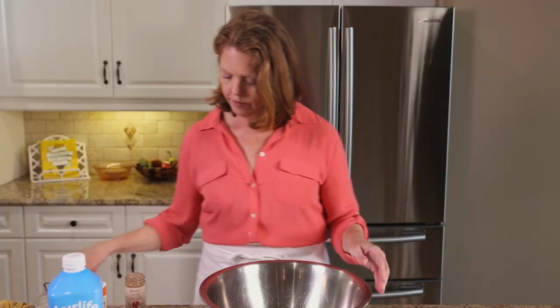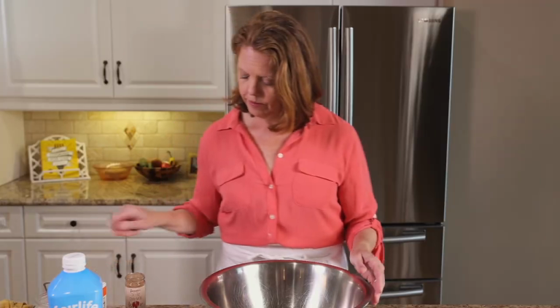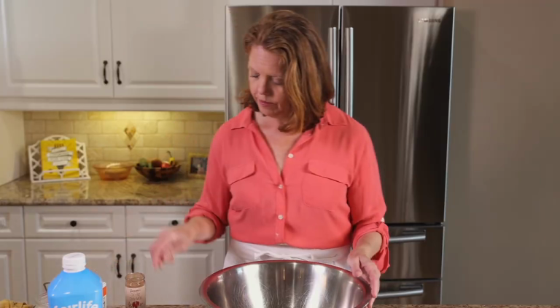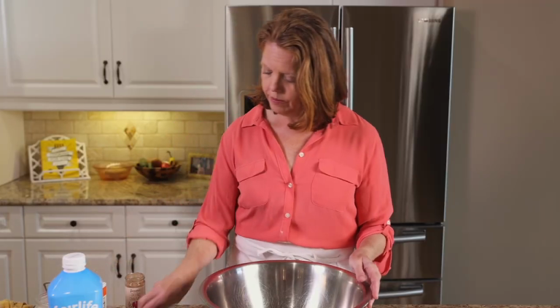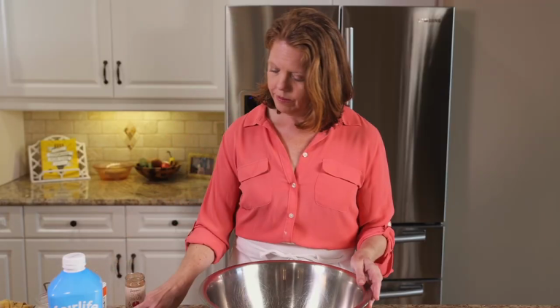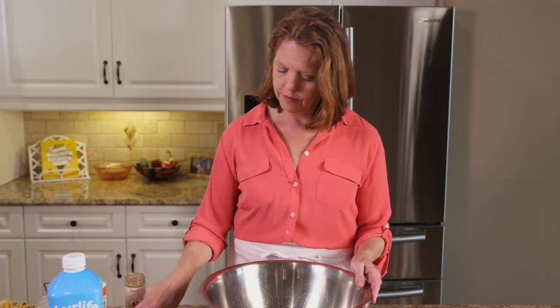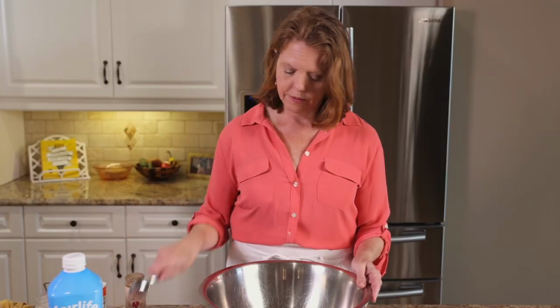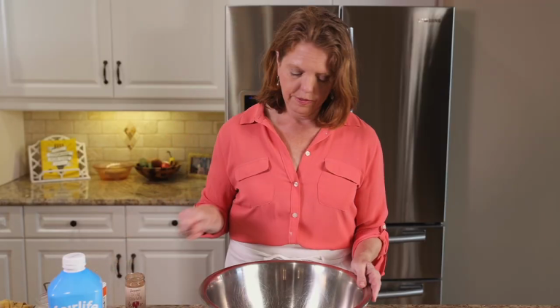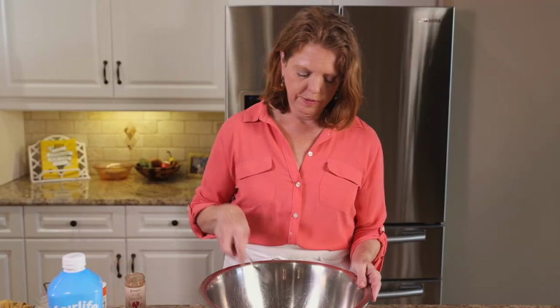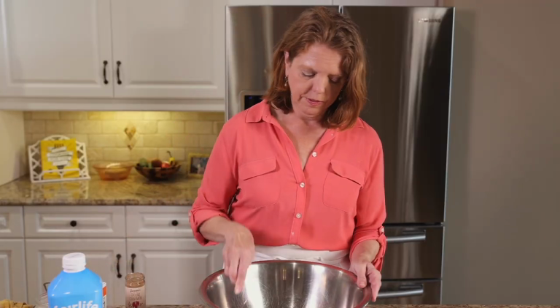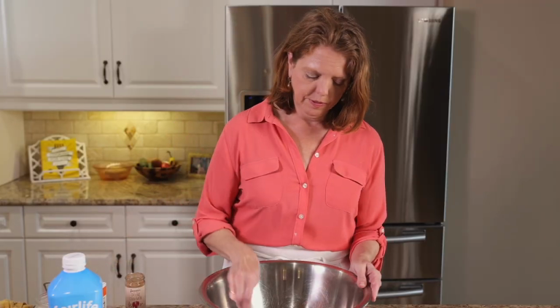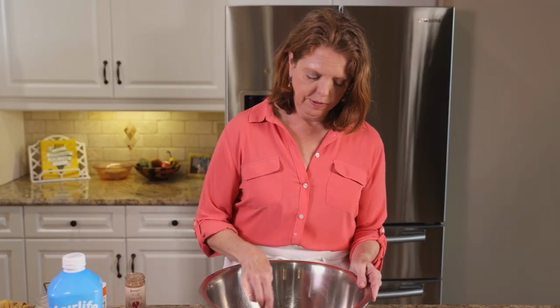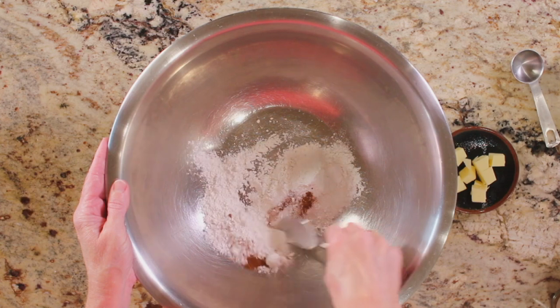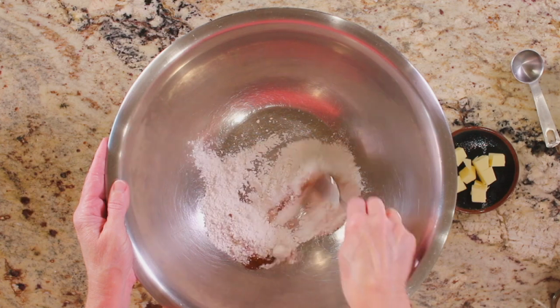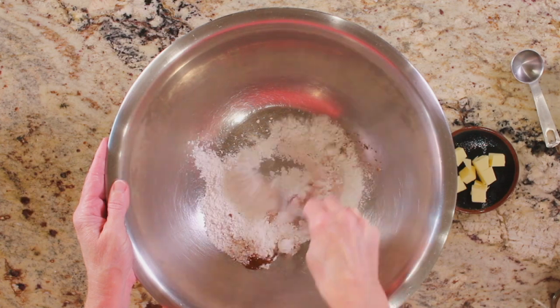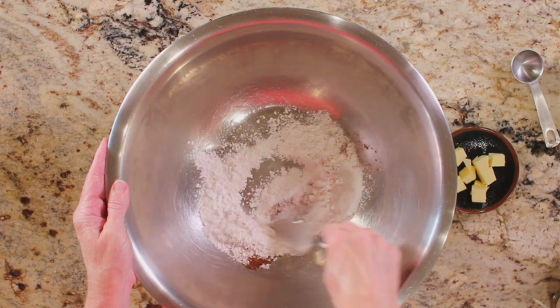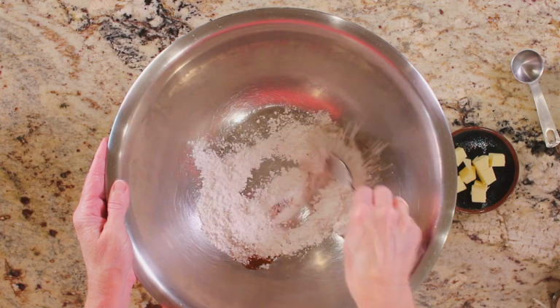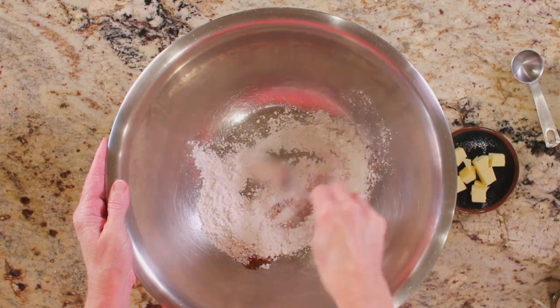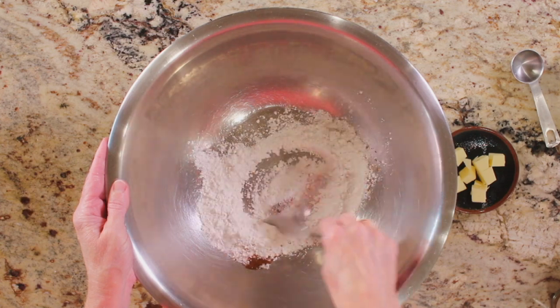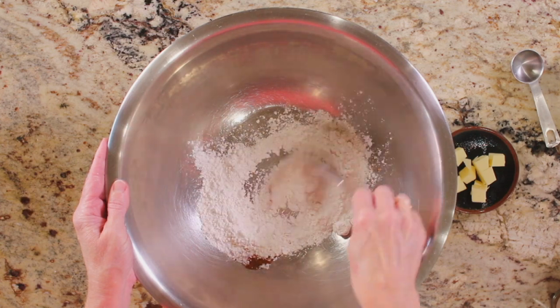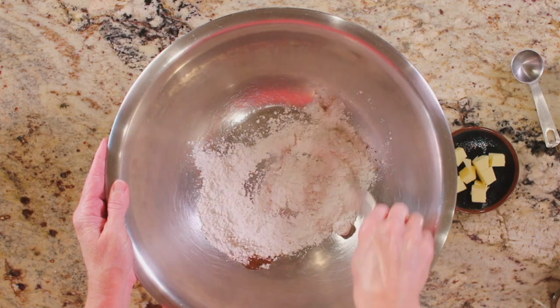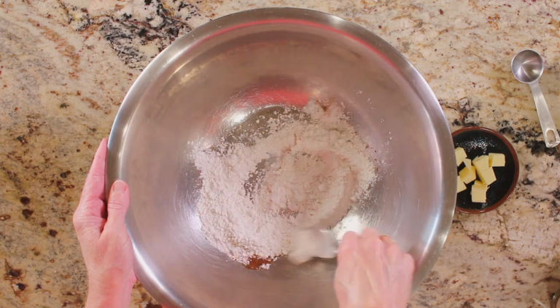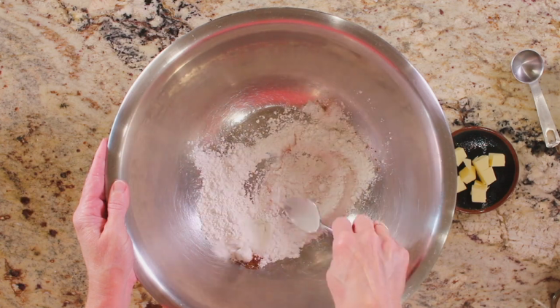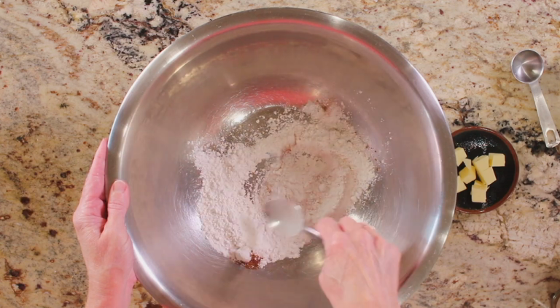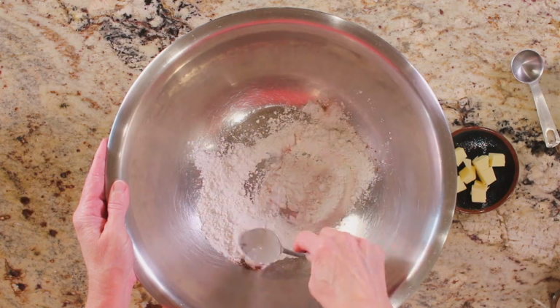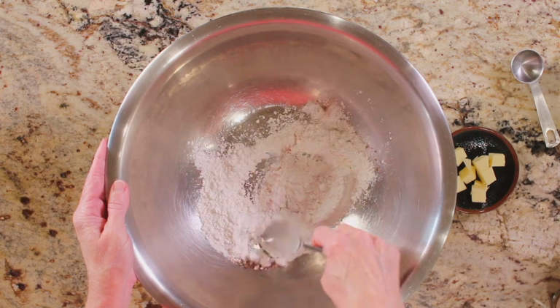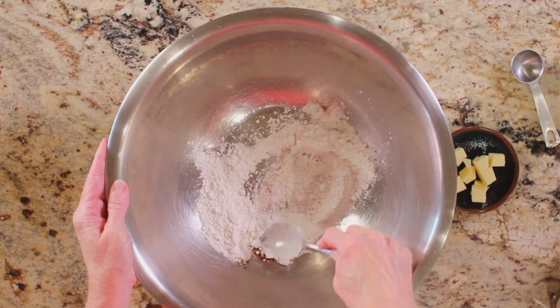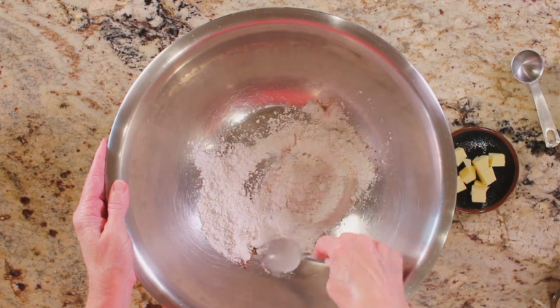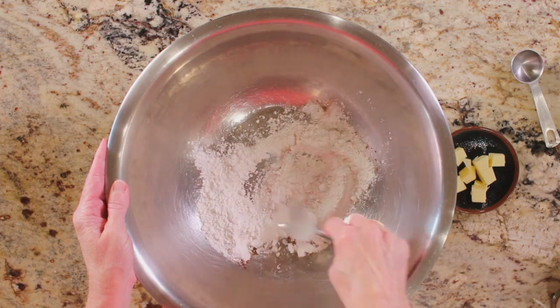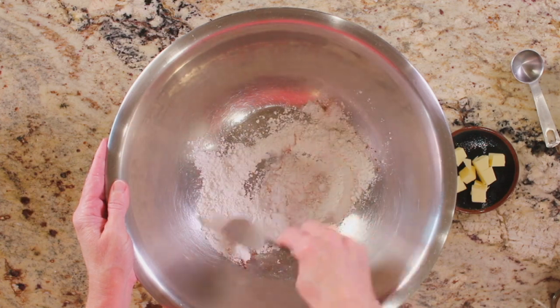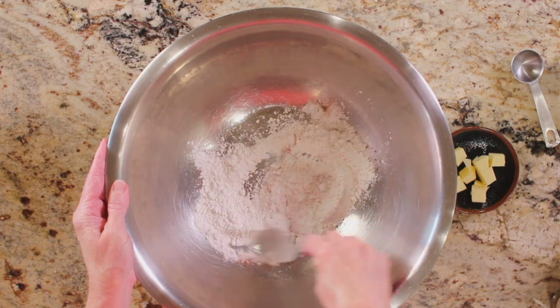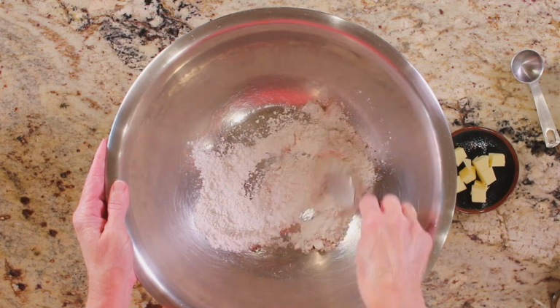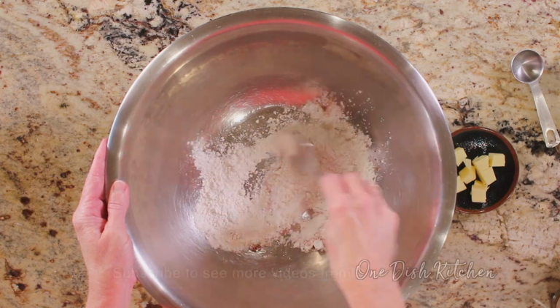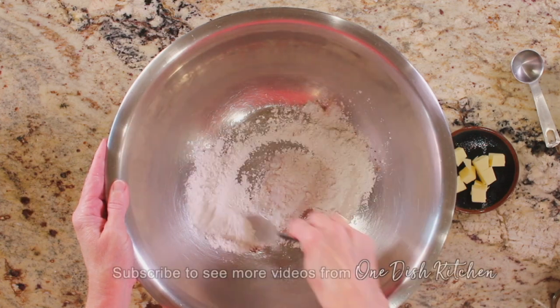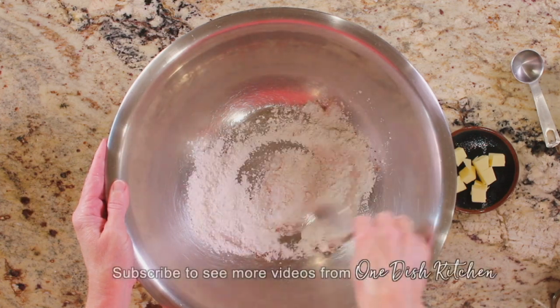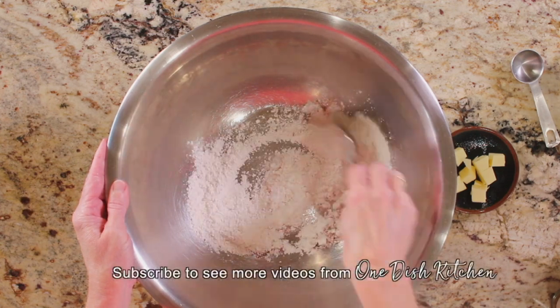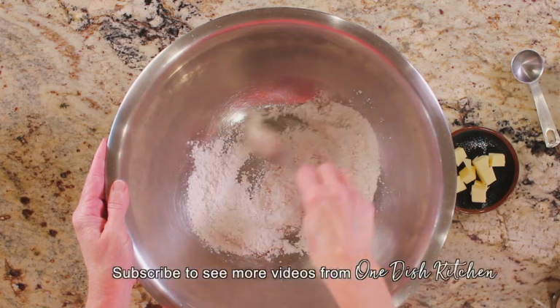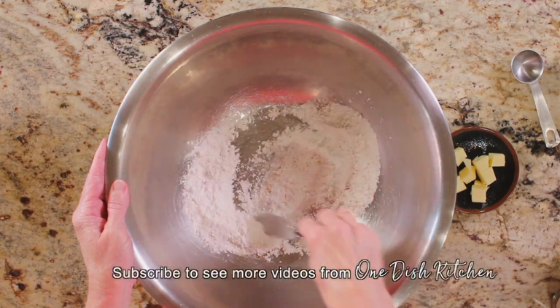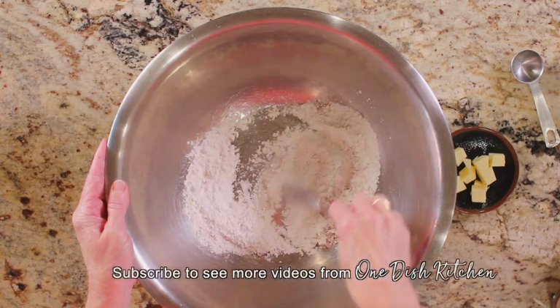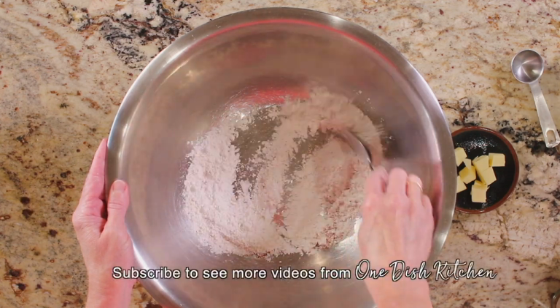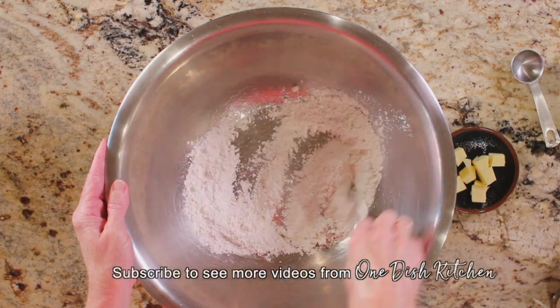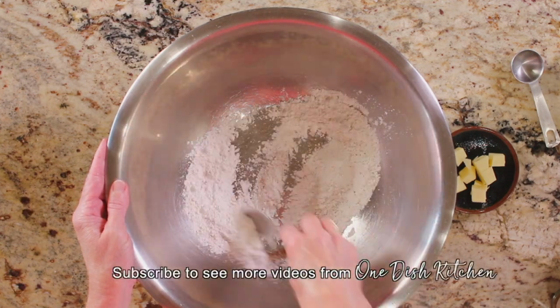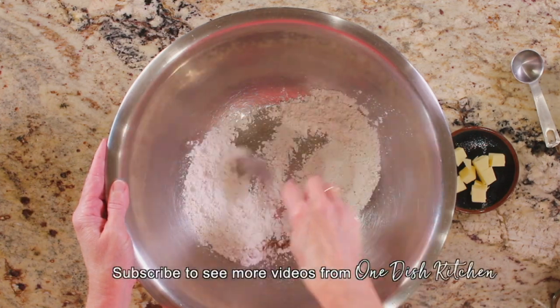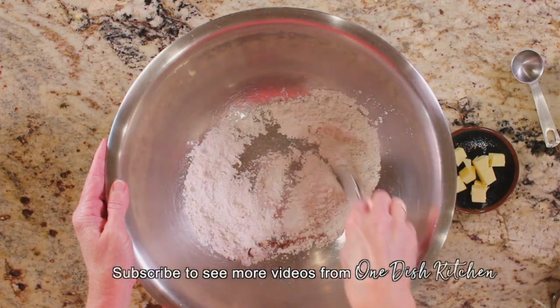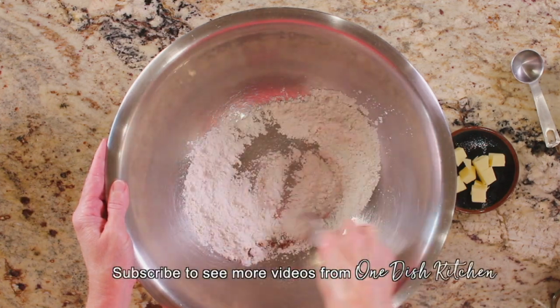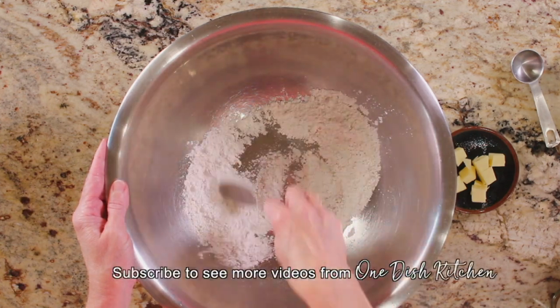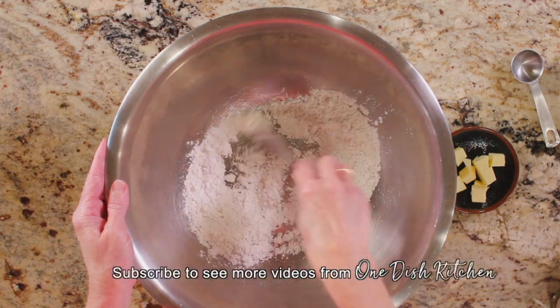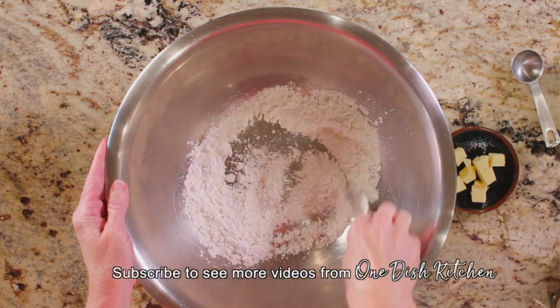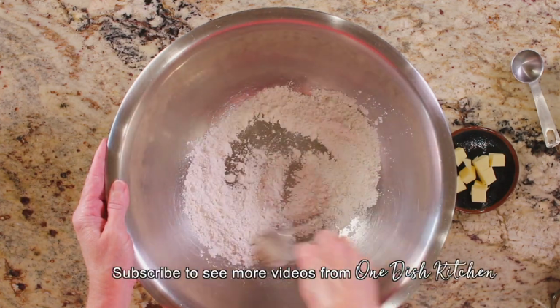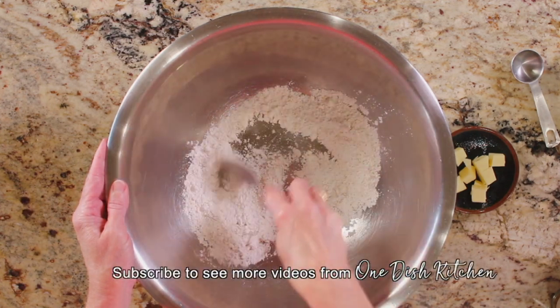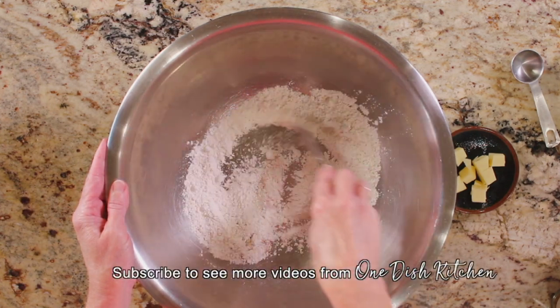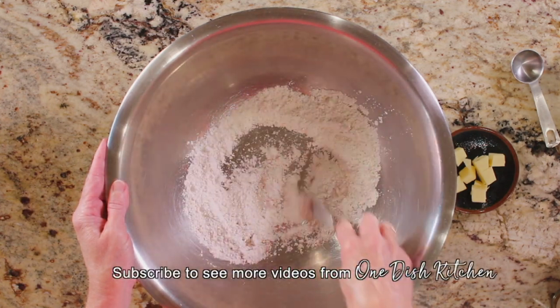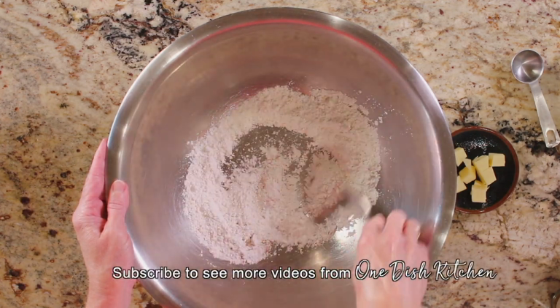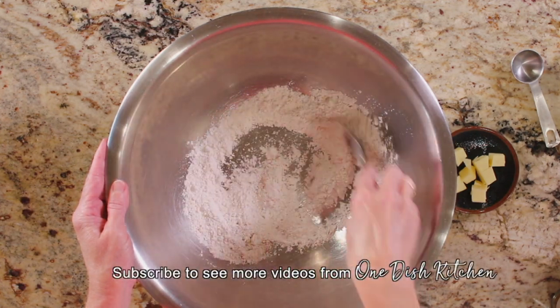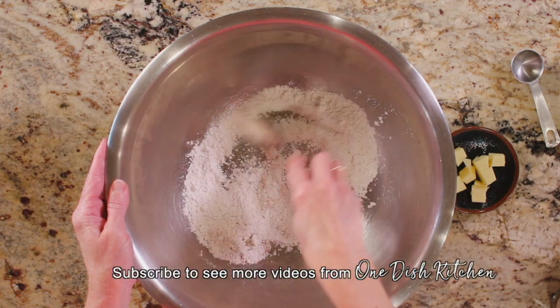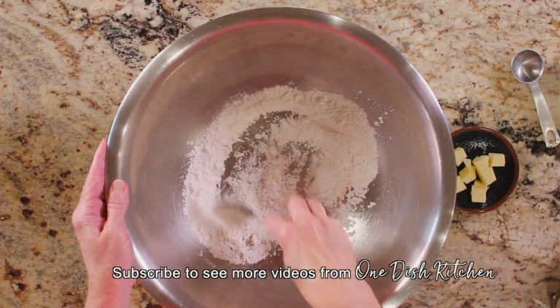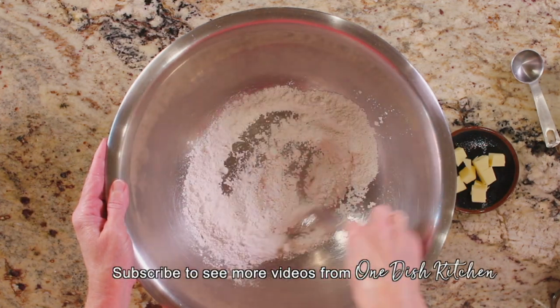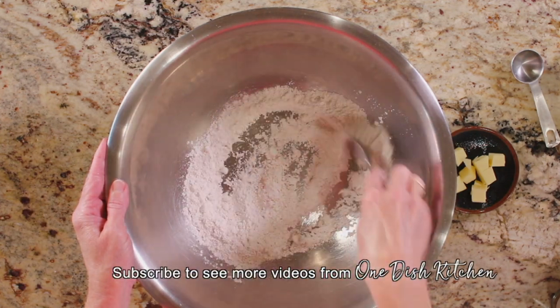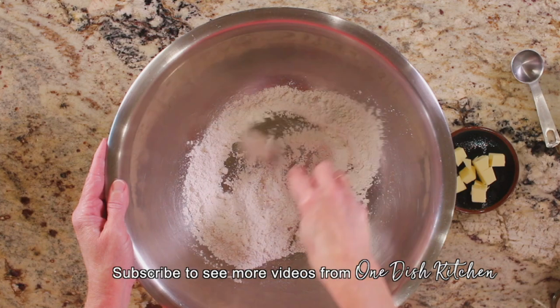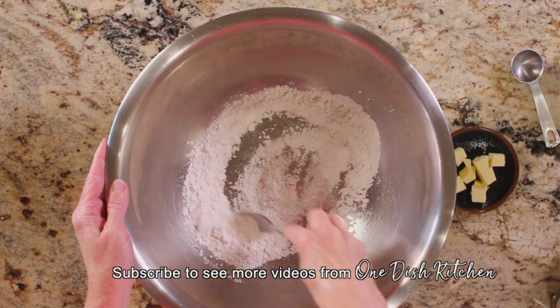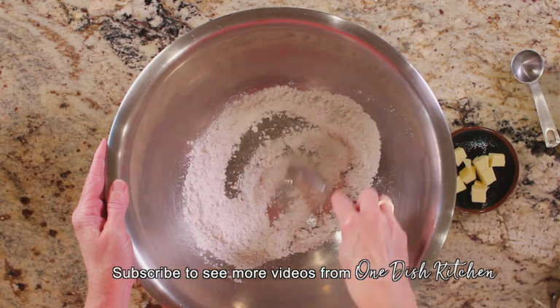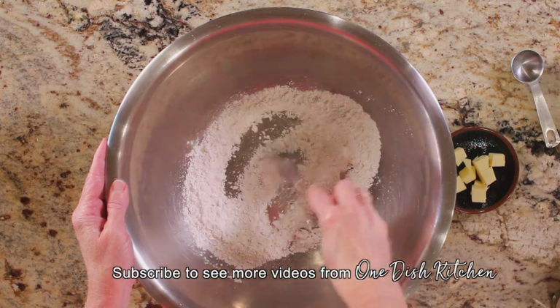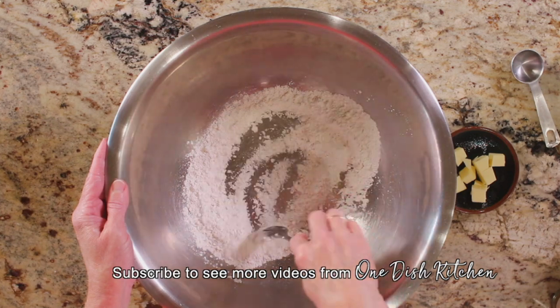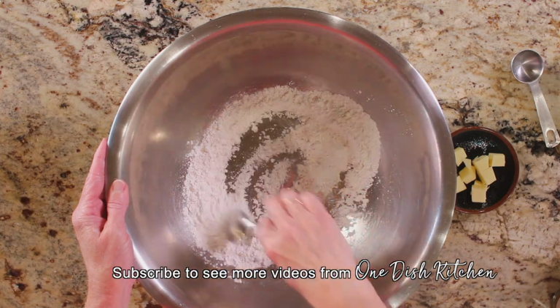Whisk together the flour, sugar, baking powder, baking soda, cinnamon, and salt in a small bowl.